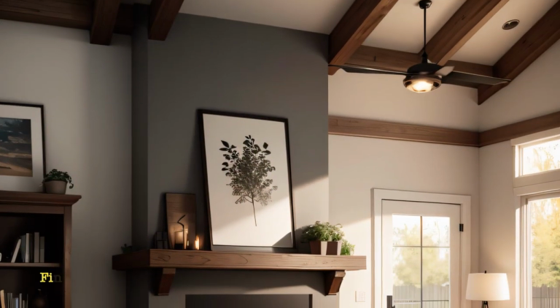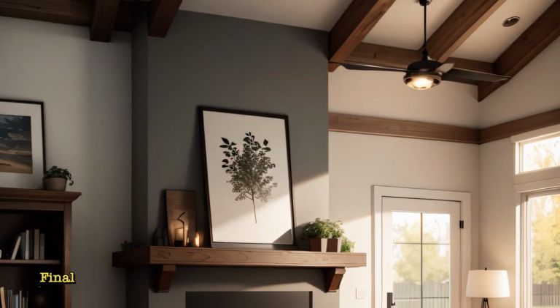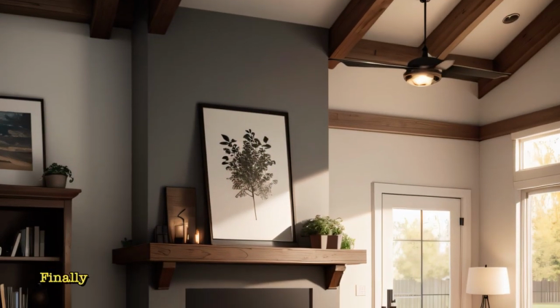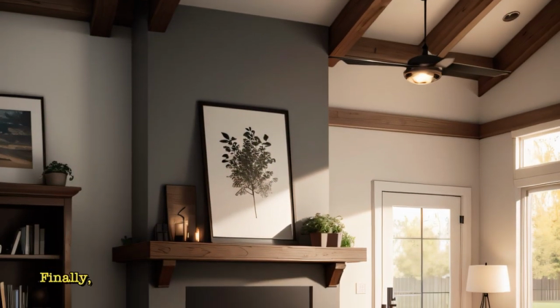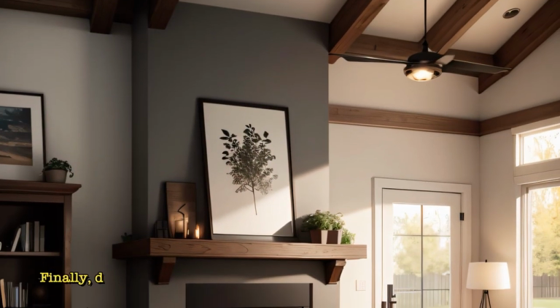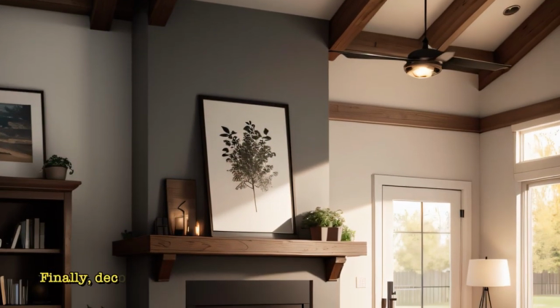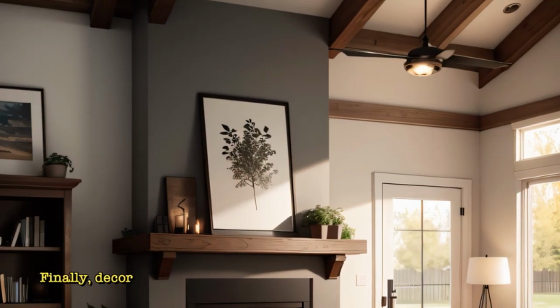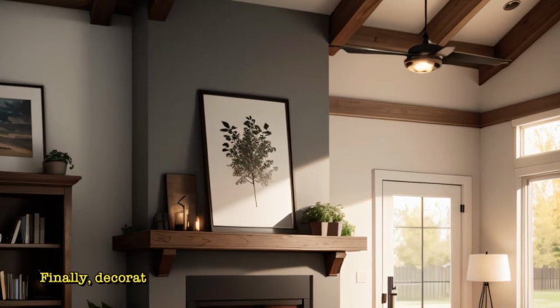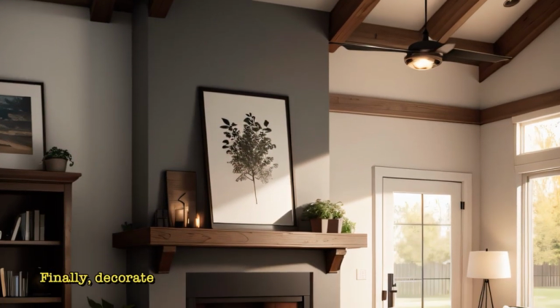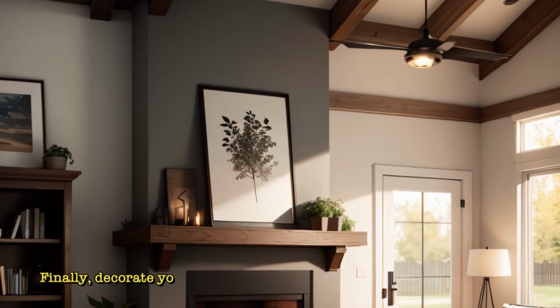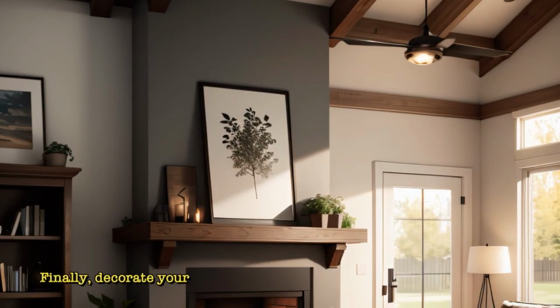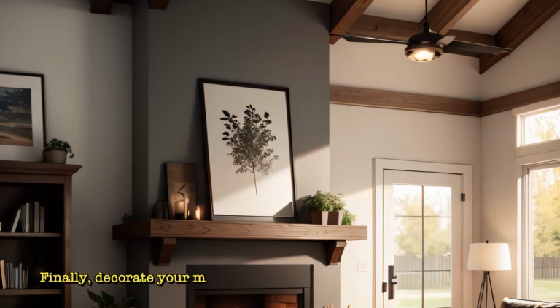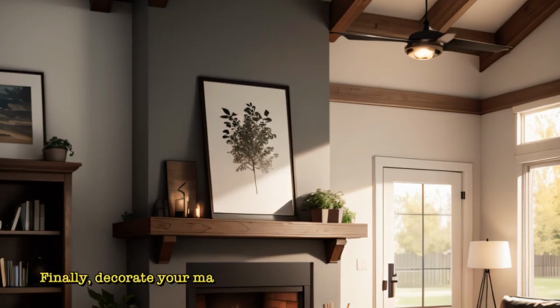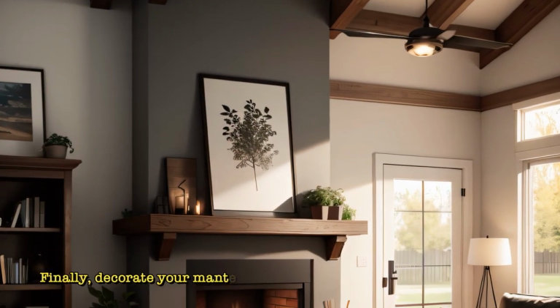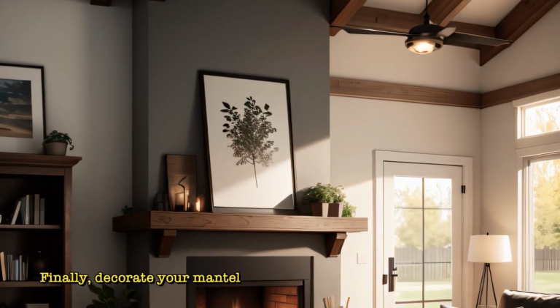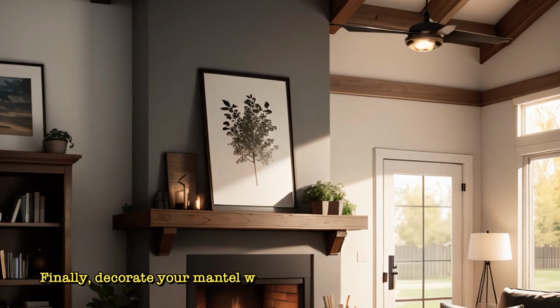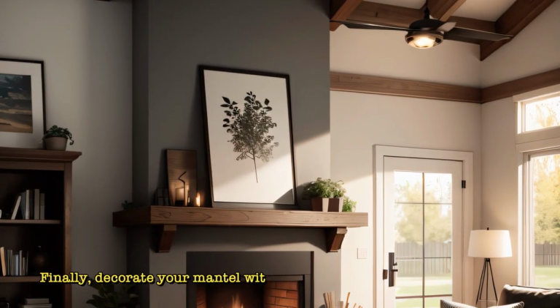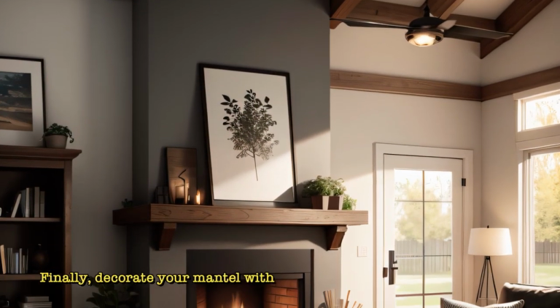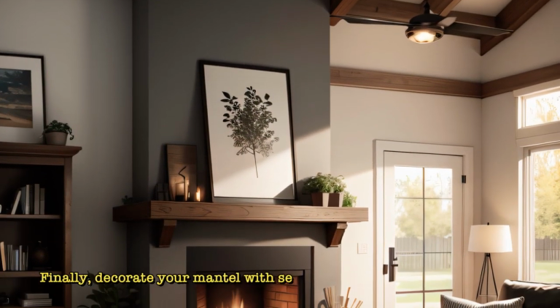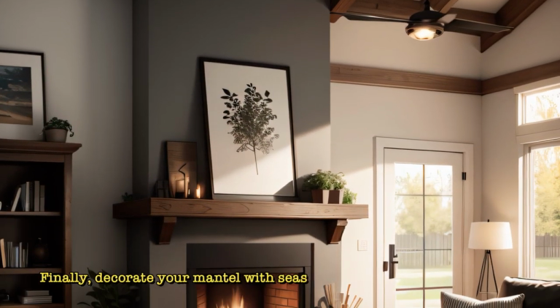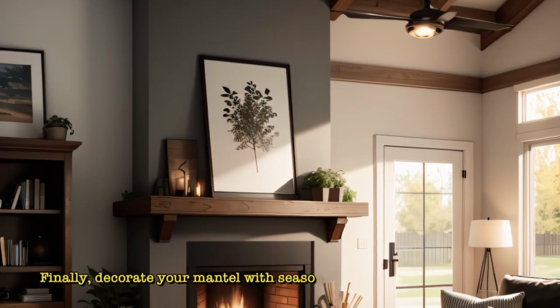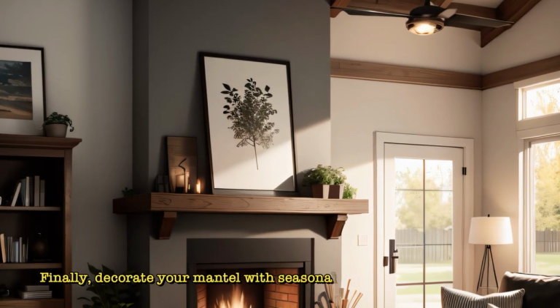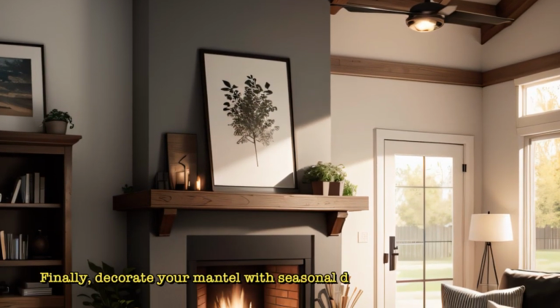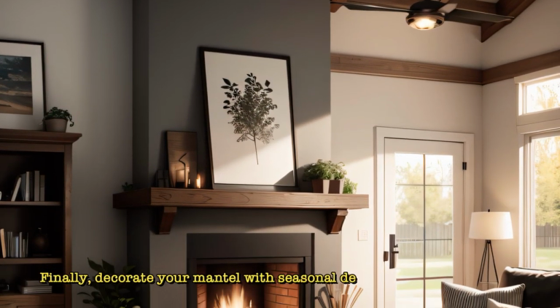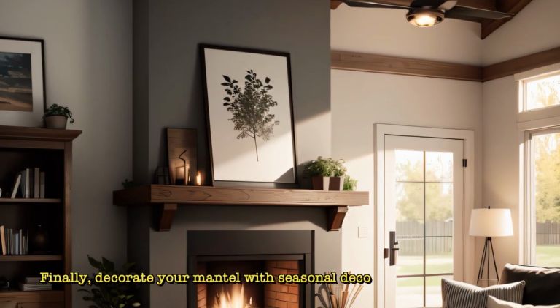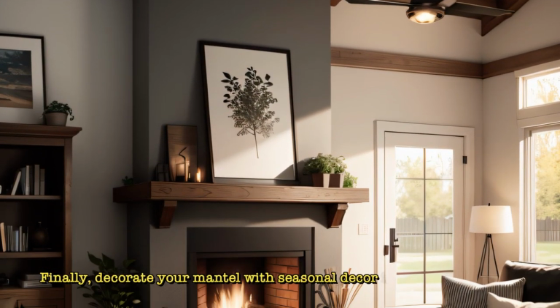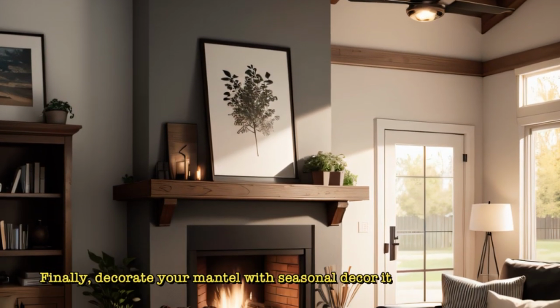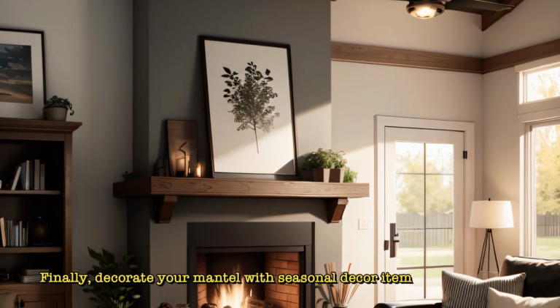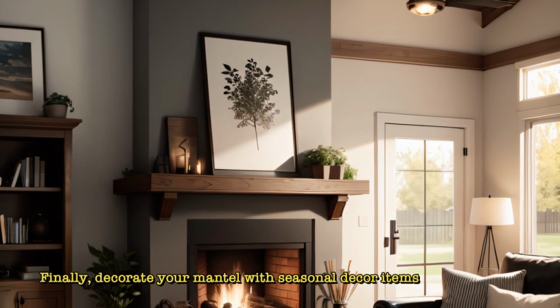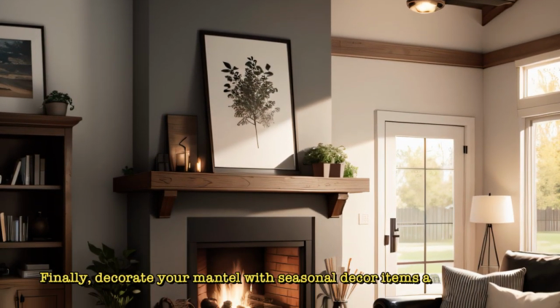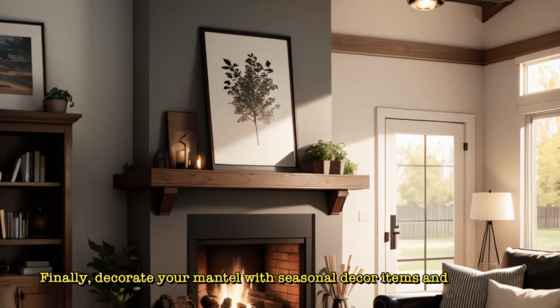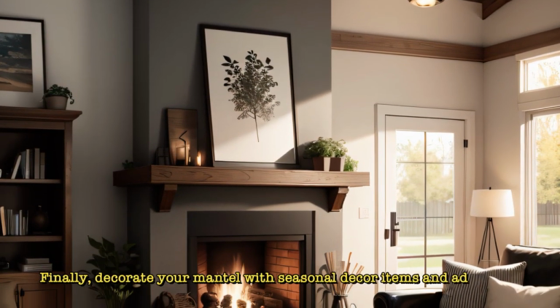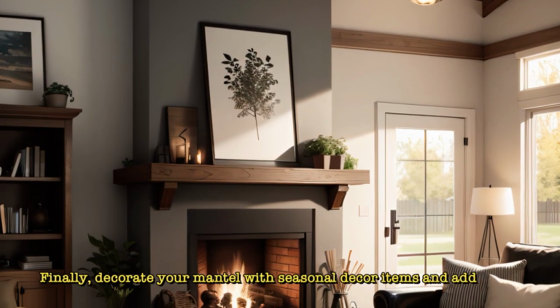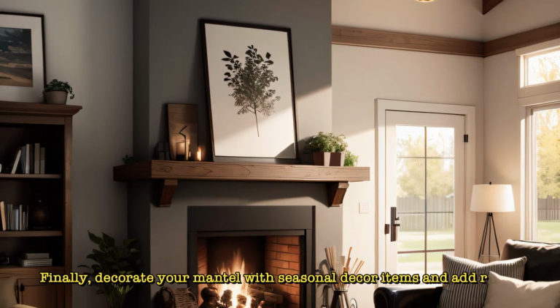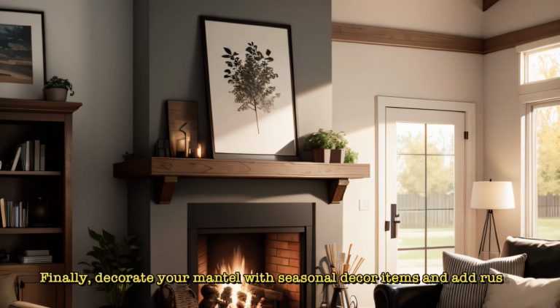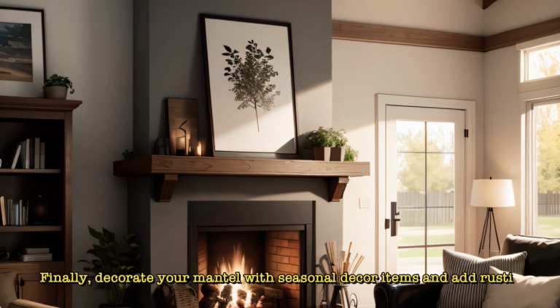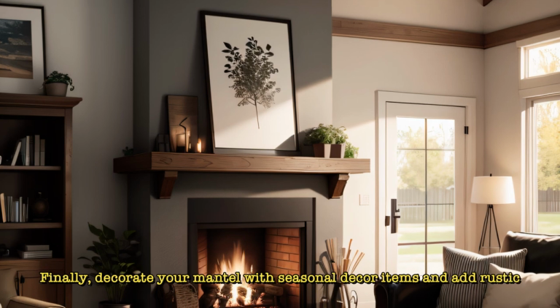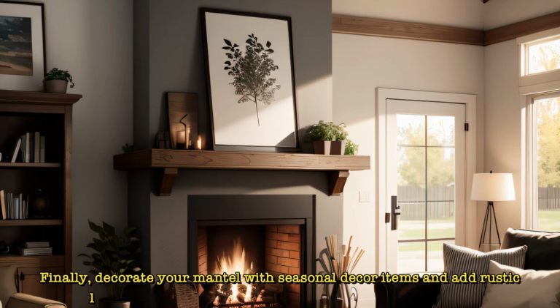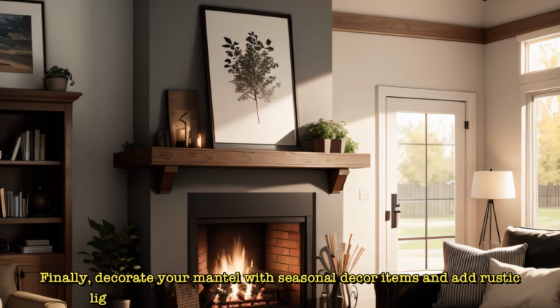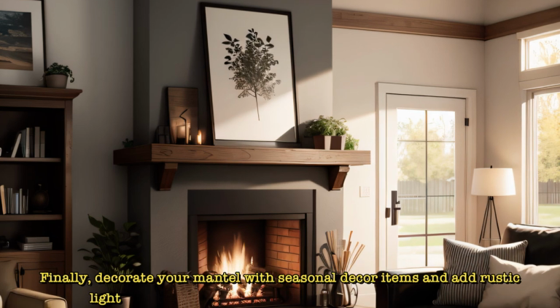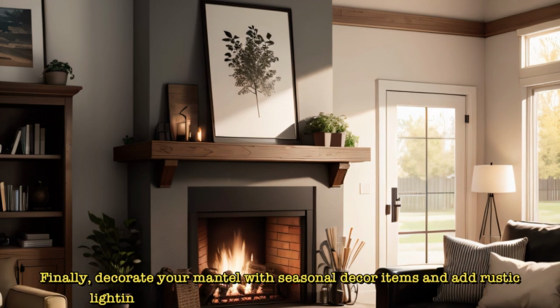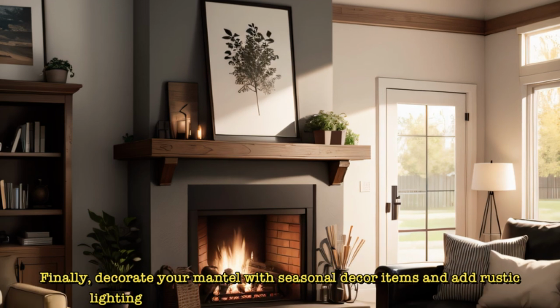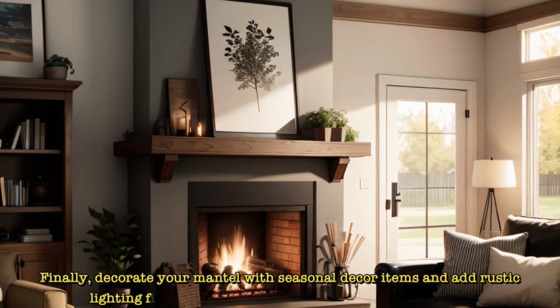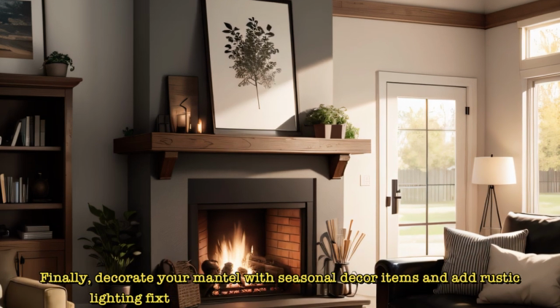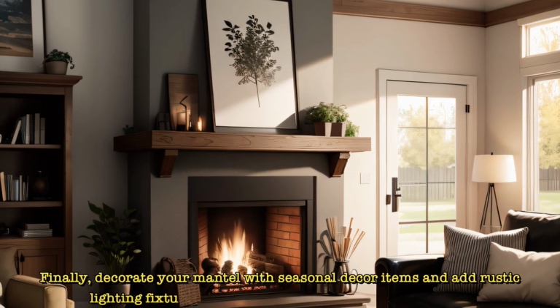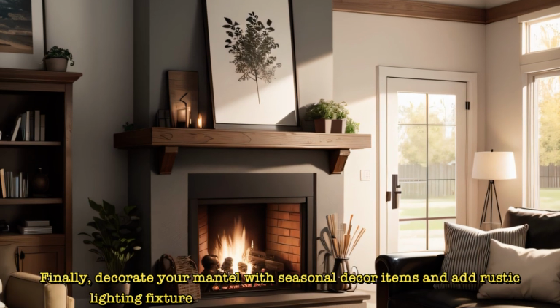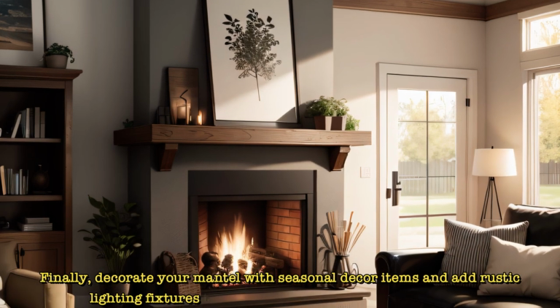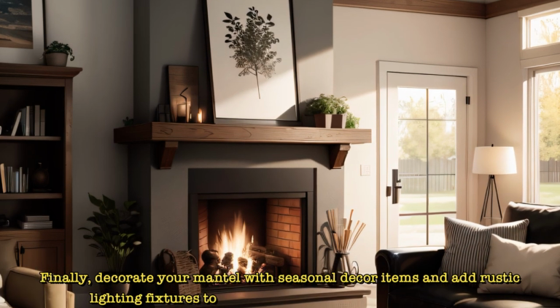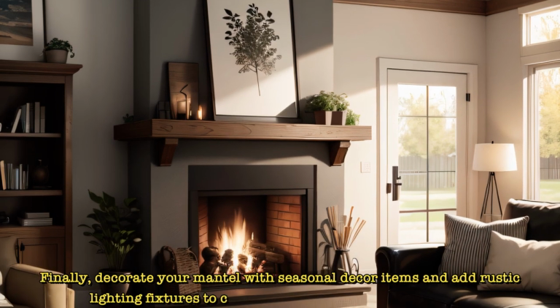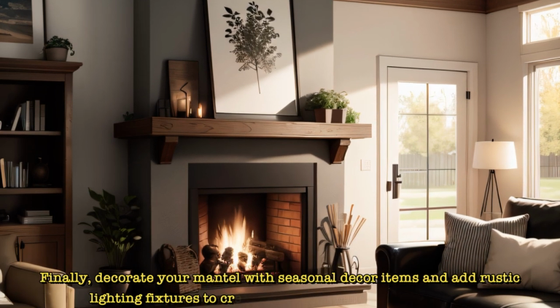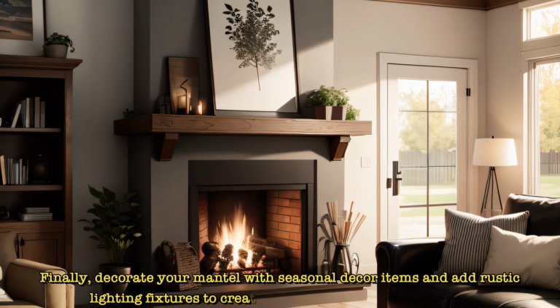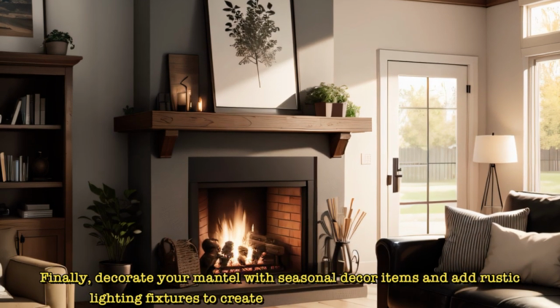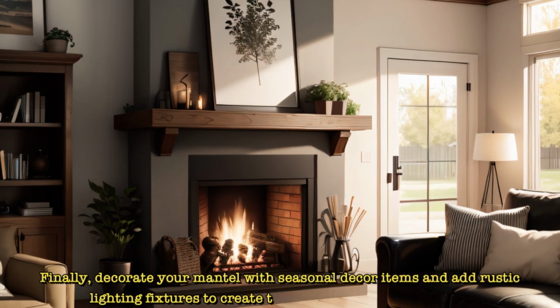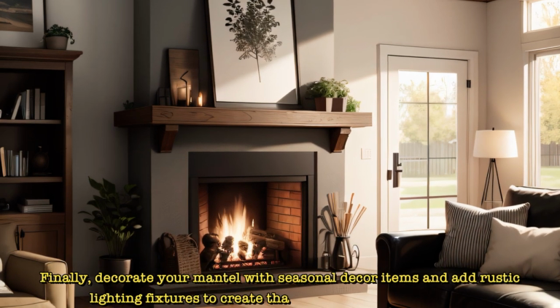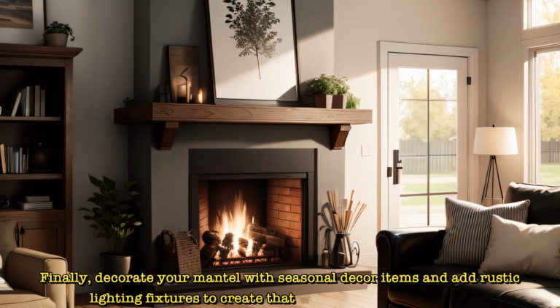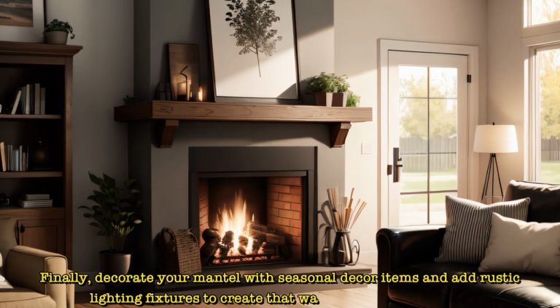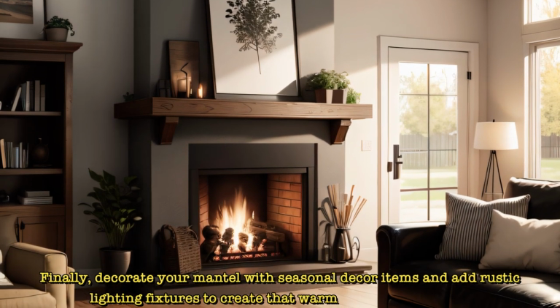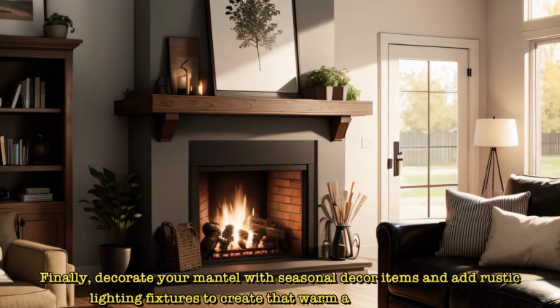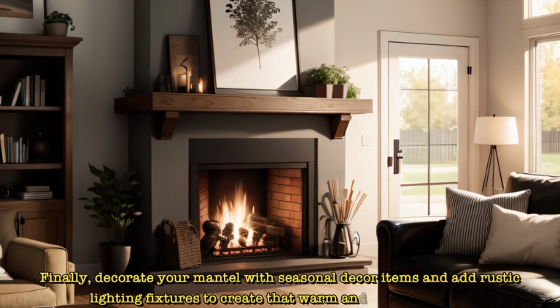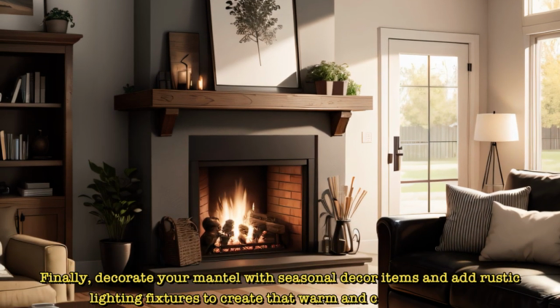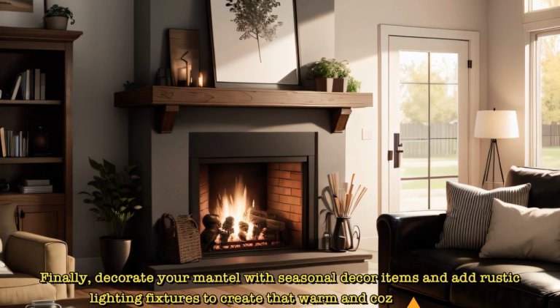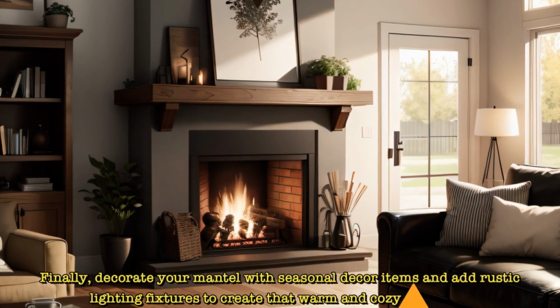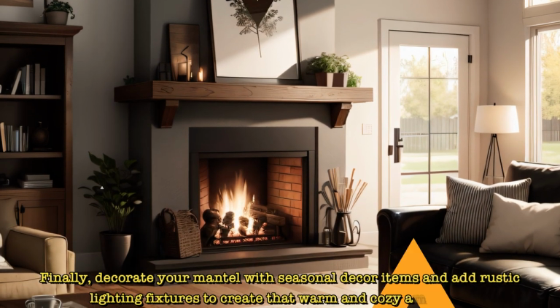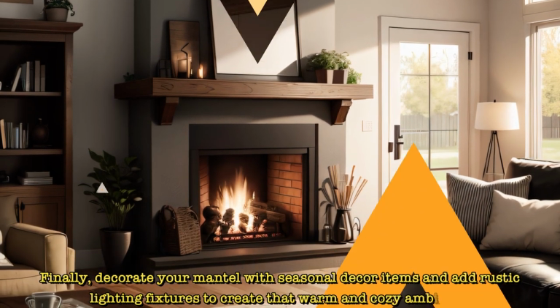Finally, decorate your mantle with seasonal decor items and add rustic lighting fixtures to create that warm and cozy ambience.